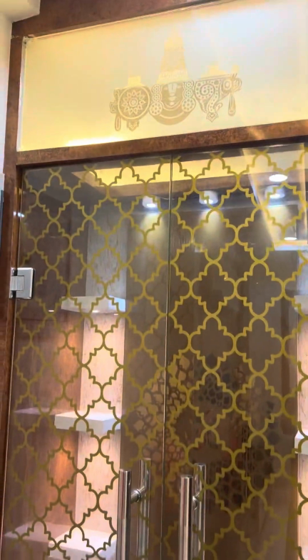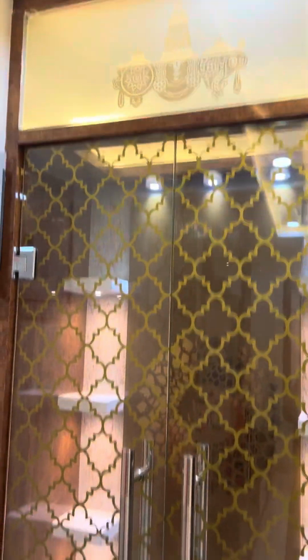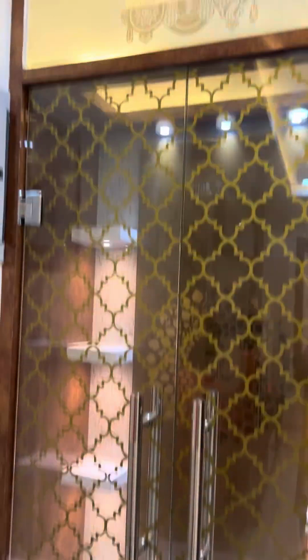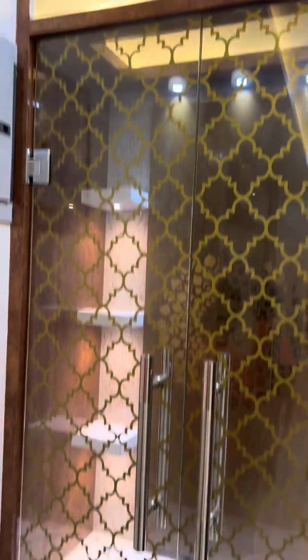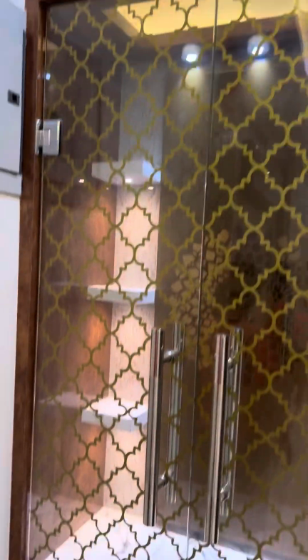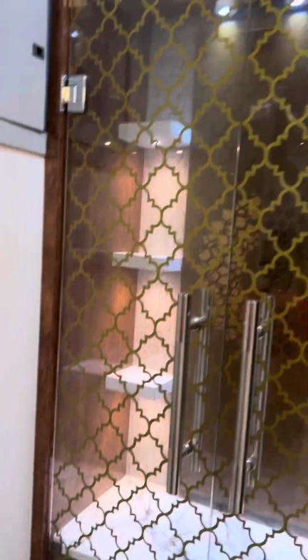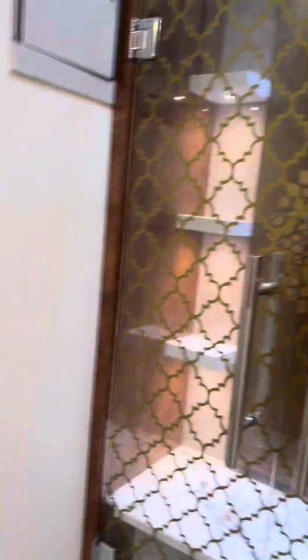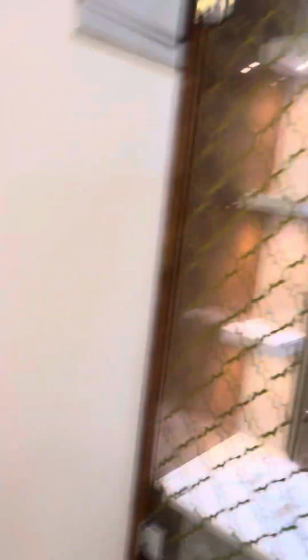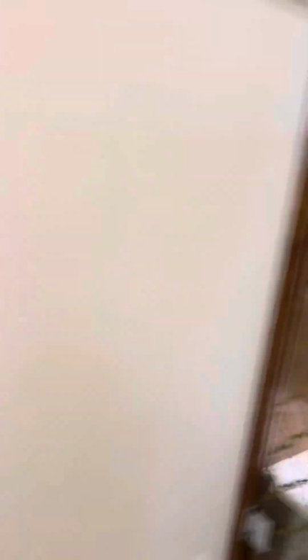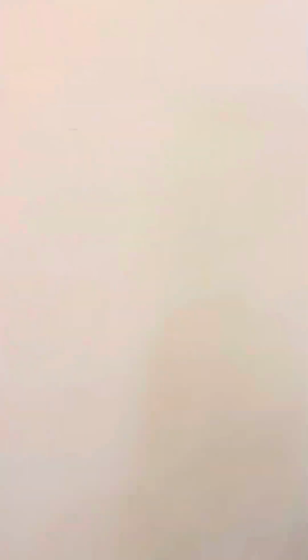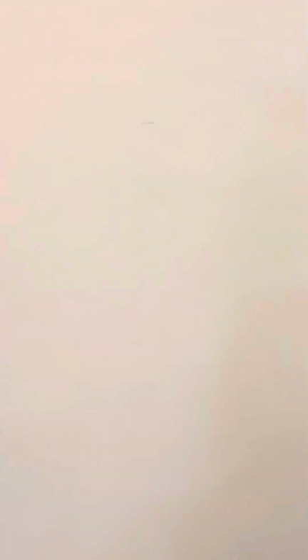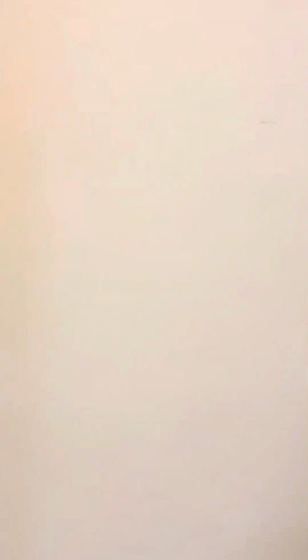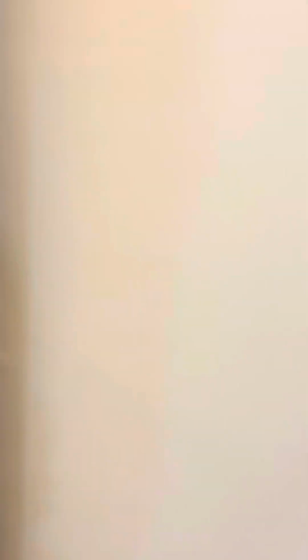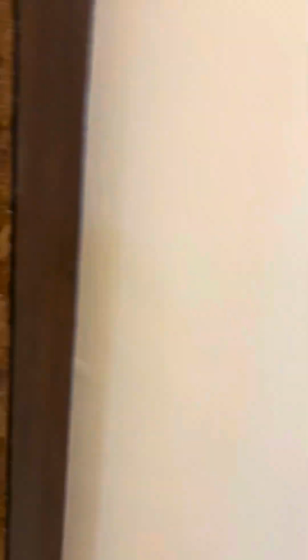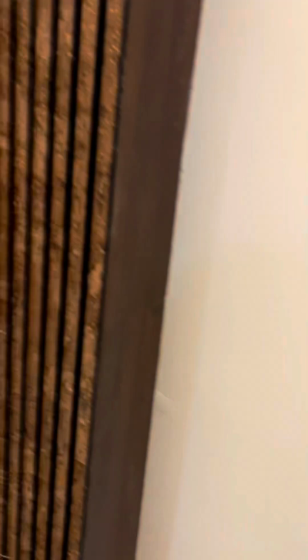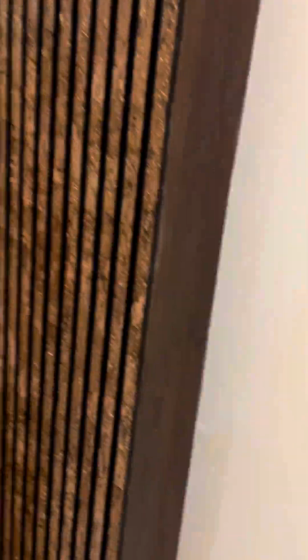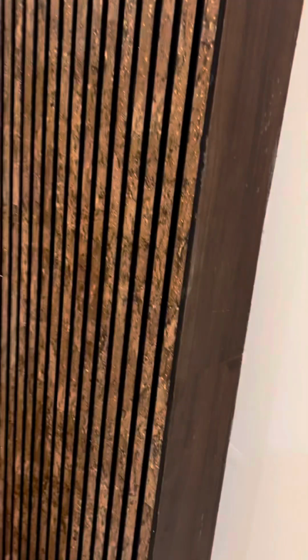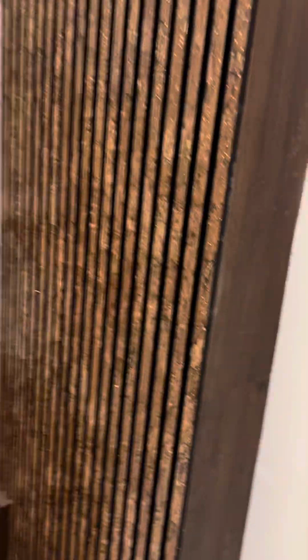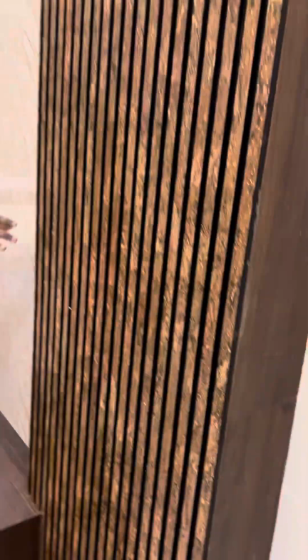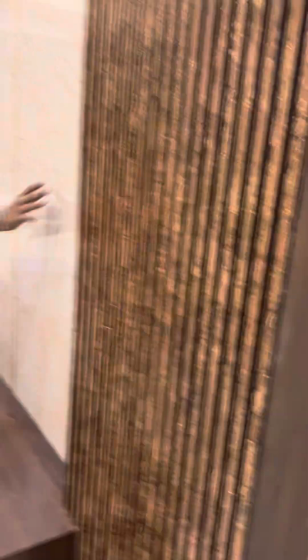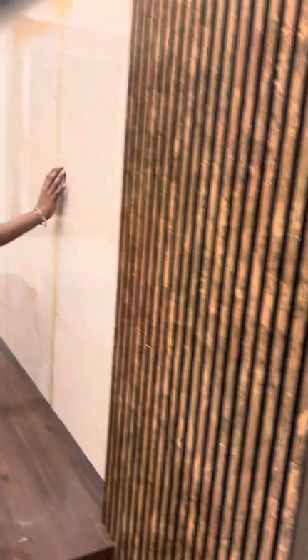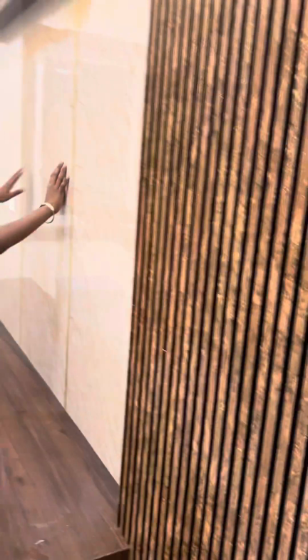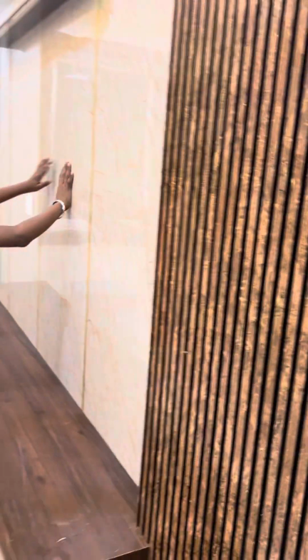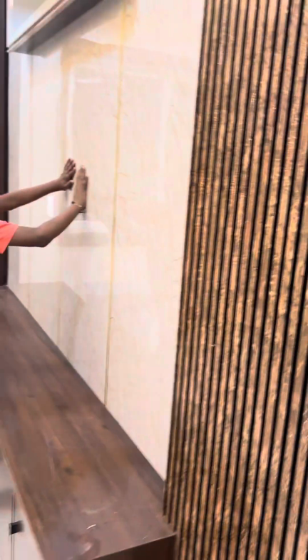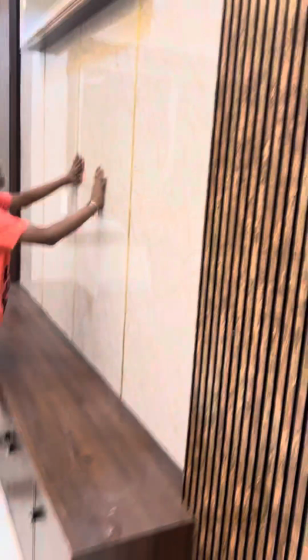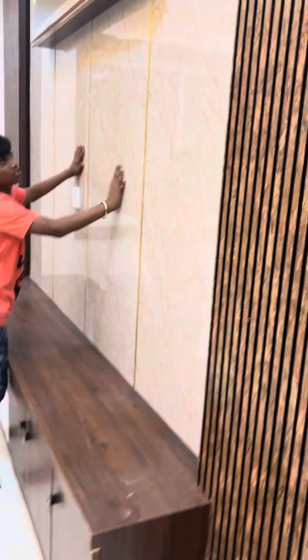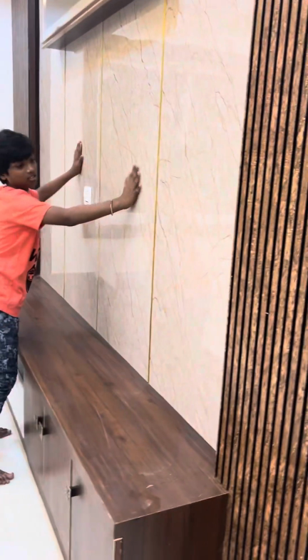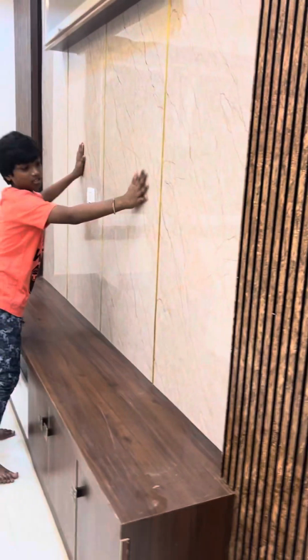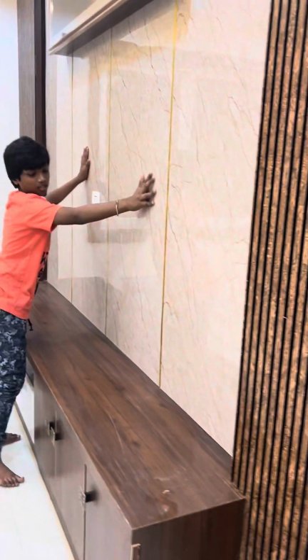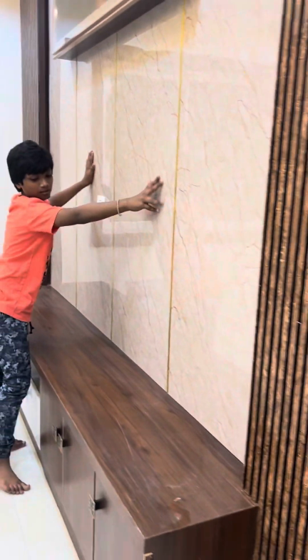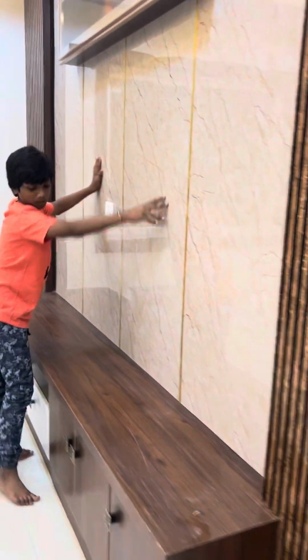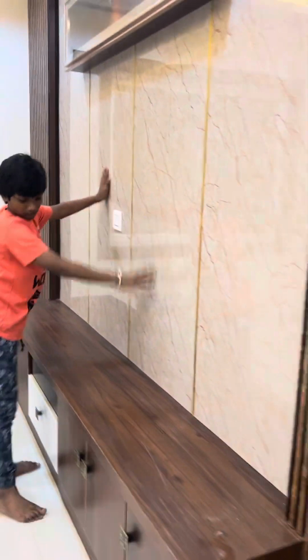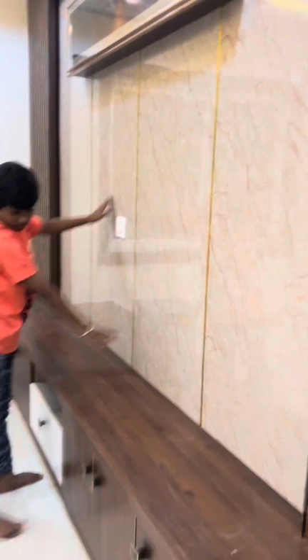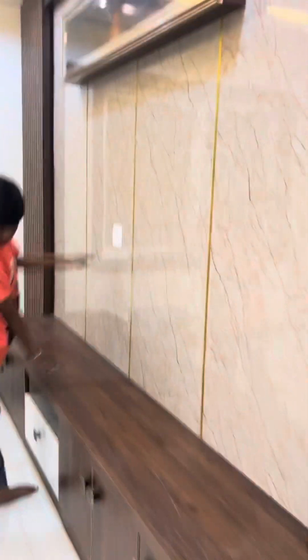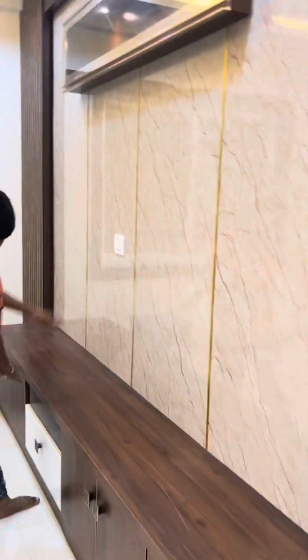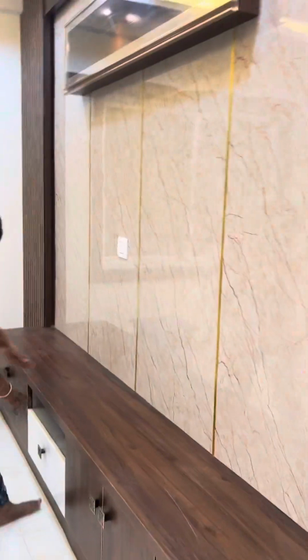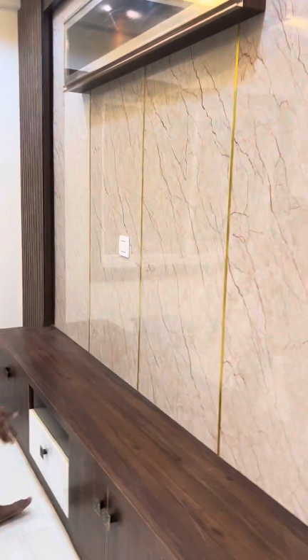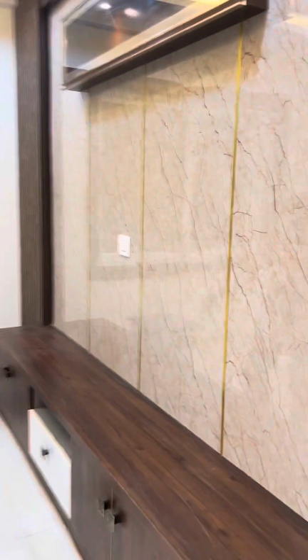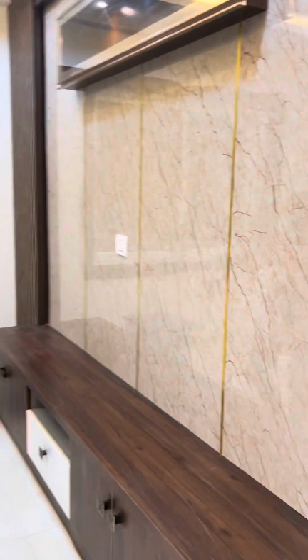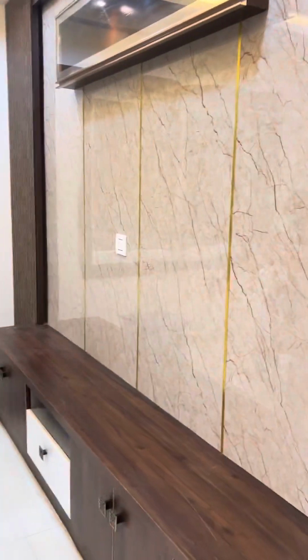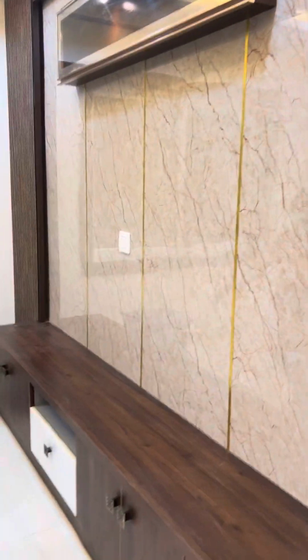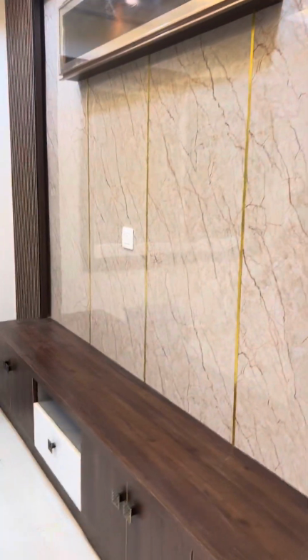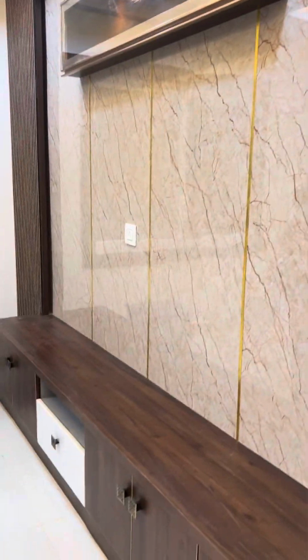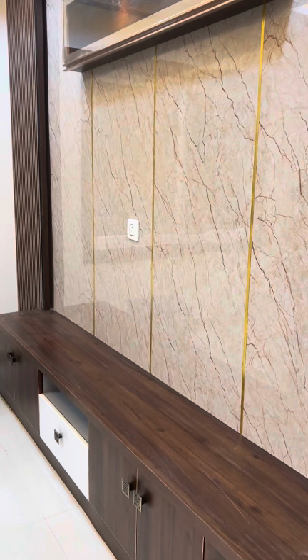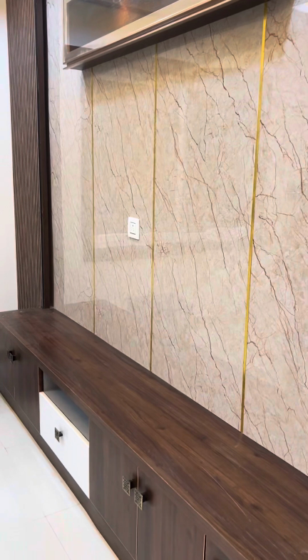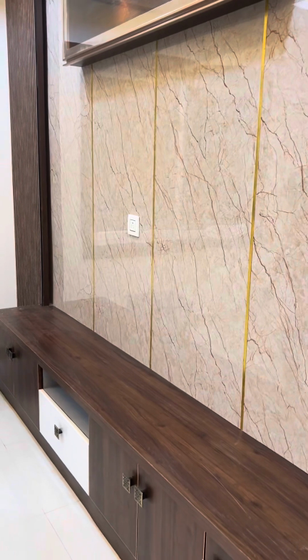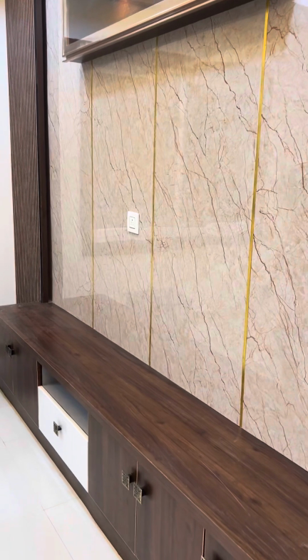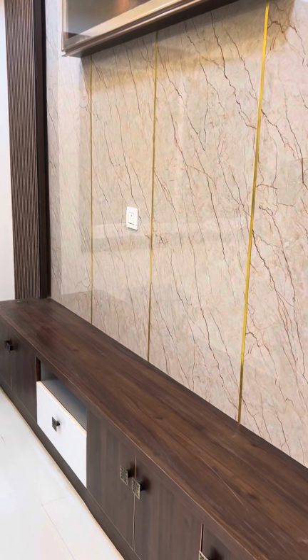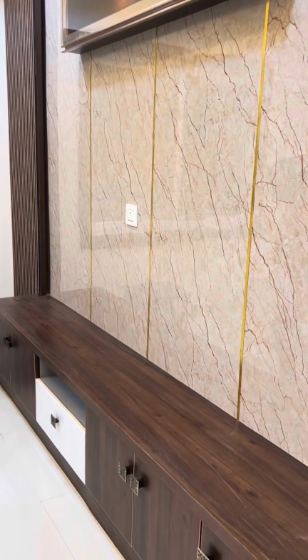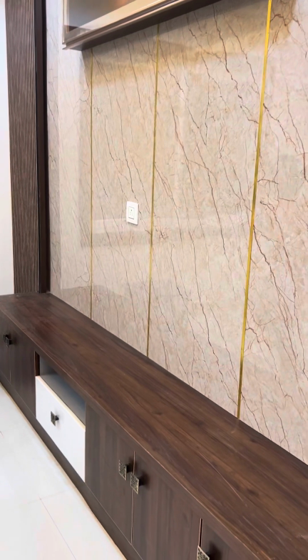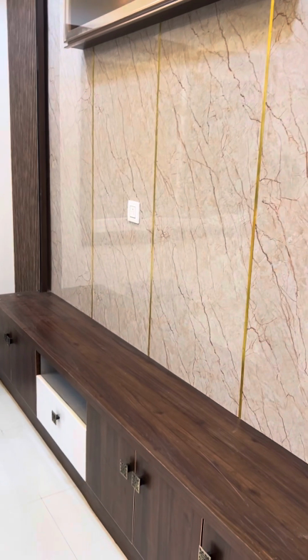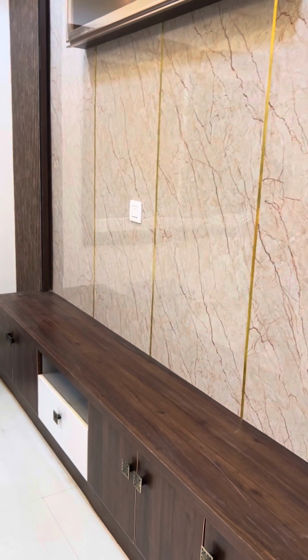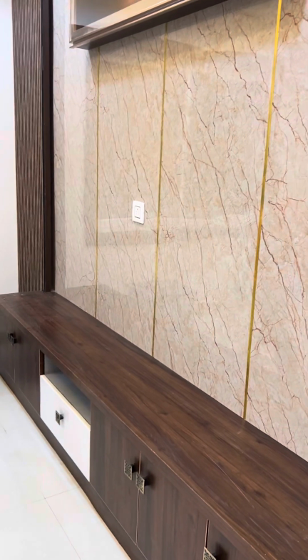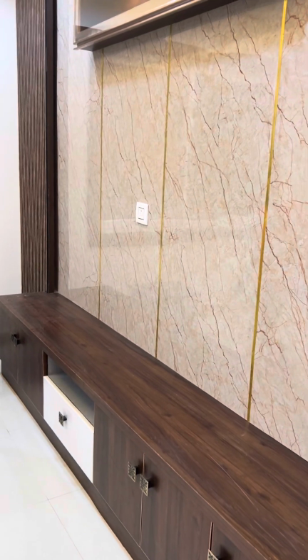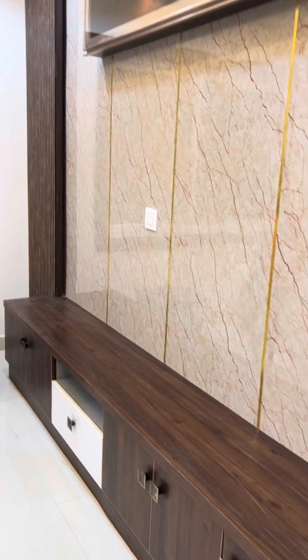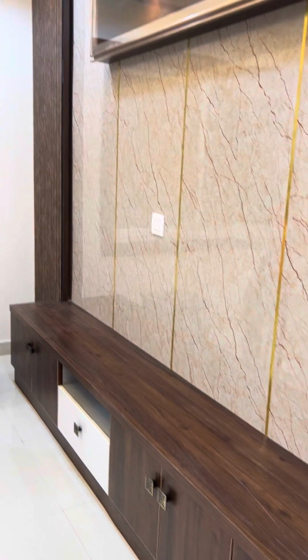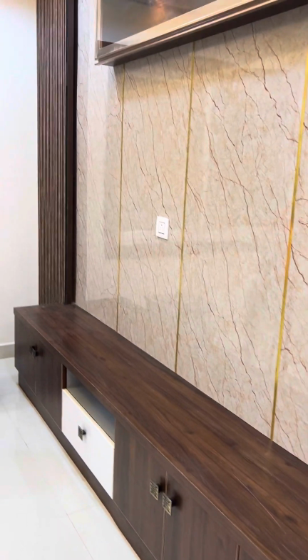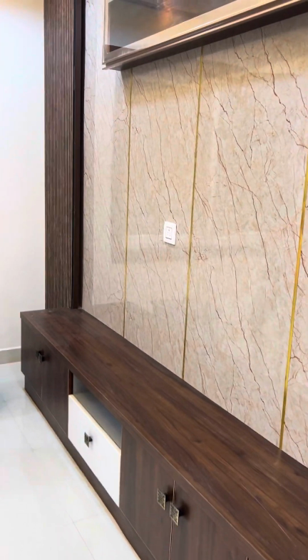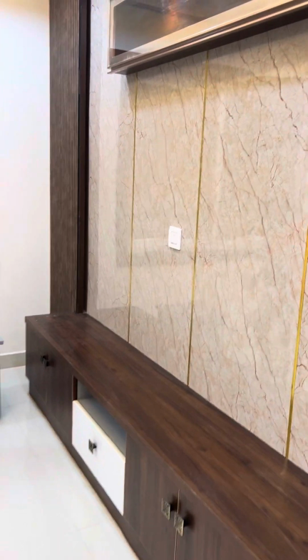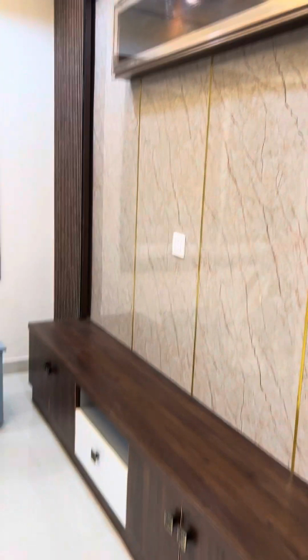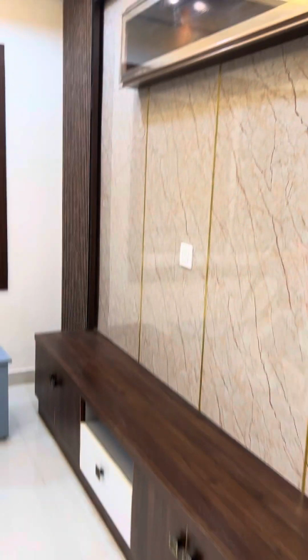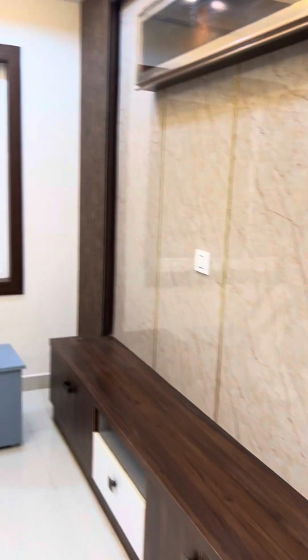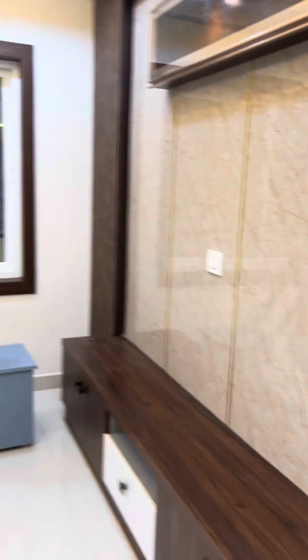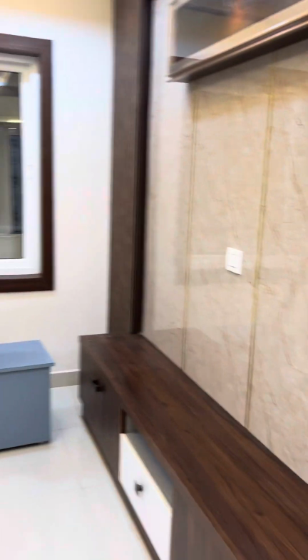Here is our TV space. This is our shelves and drawers. This is our stool.